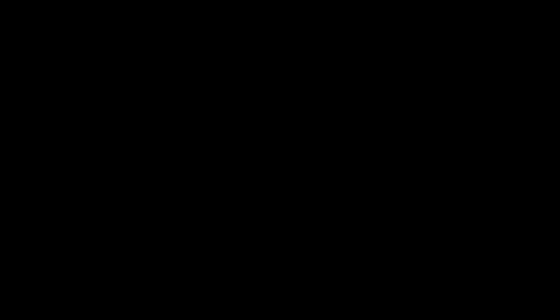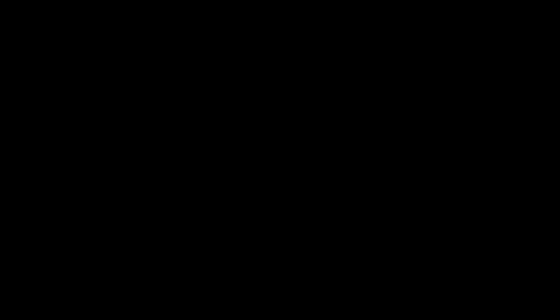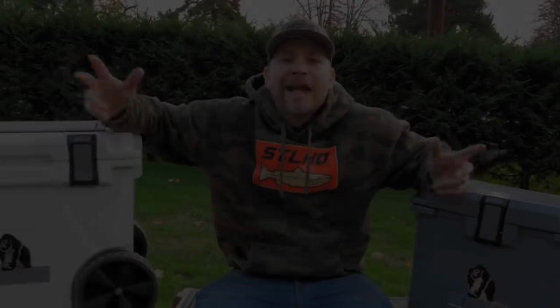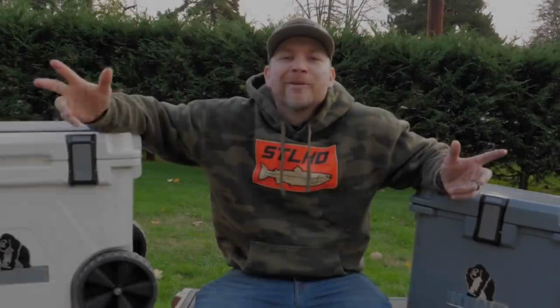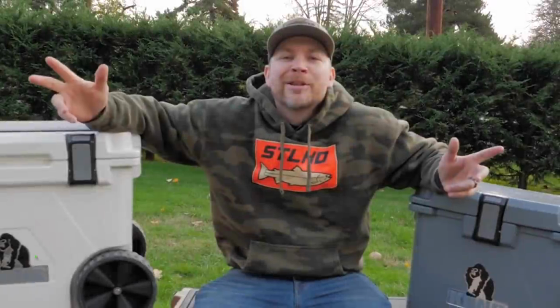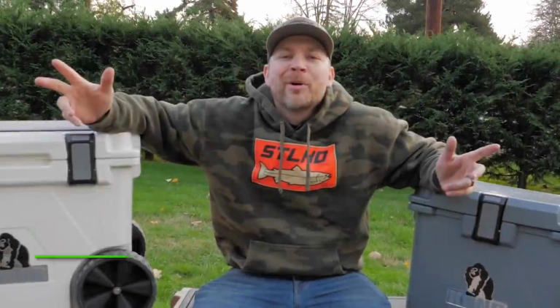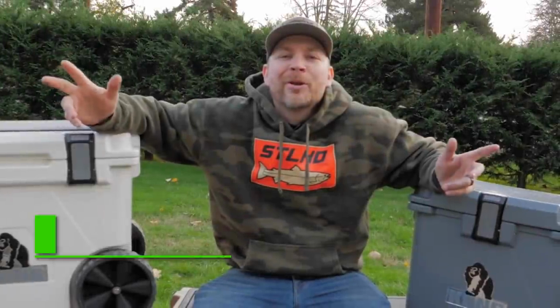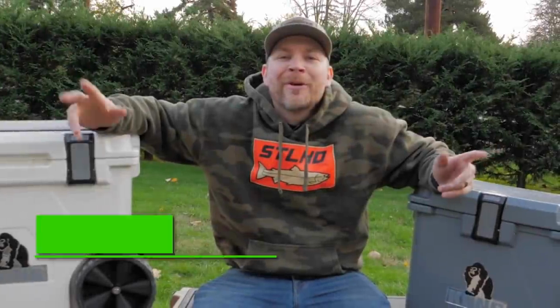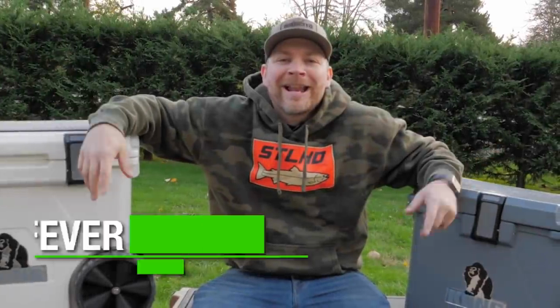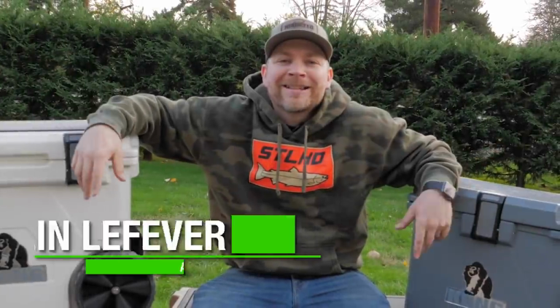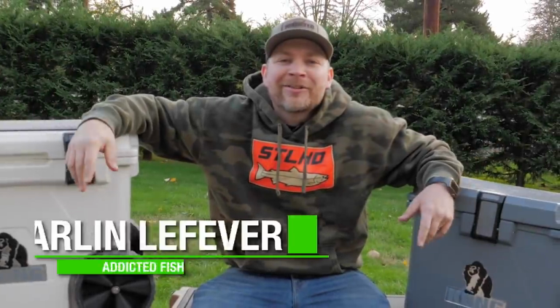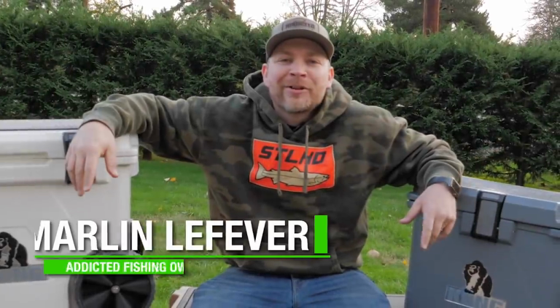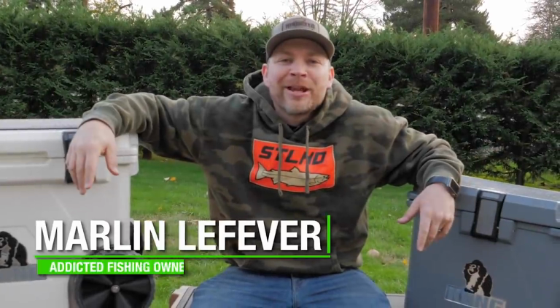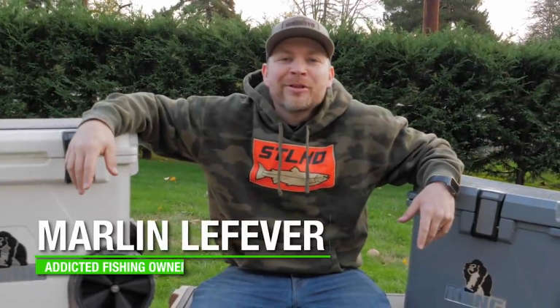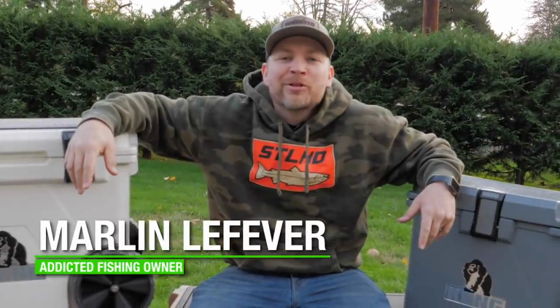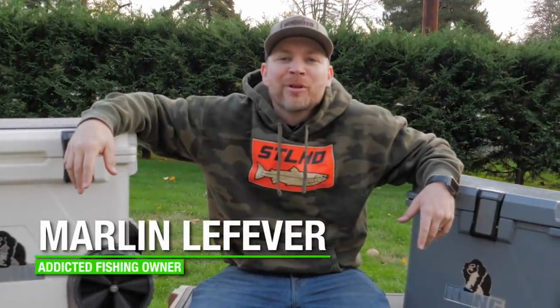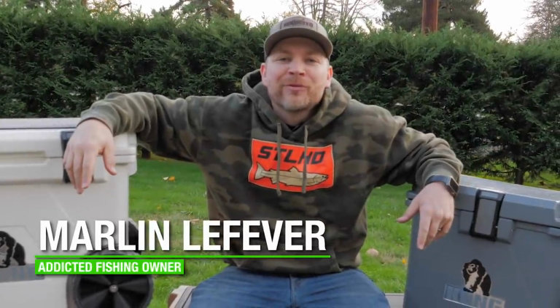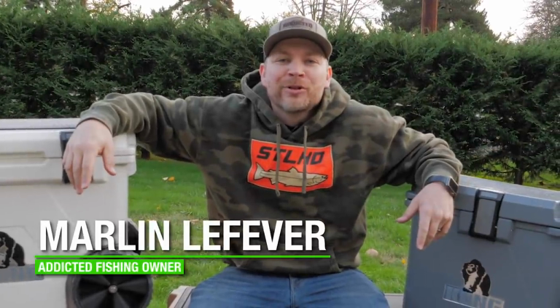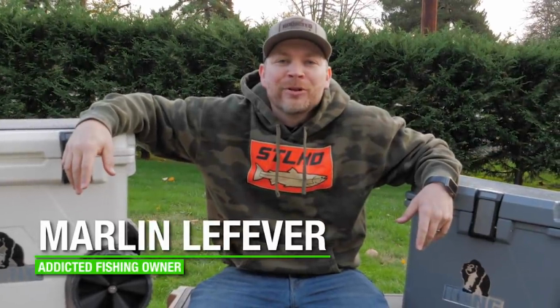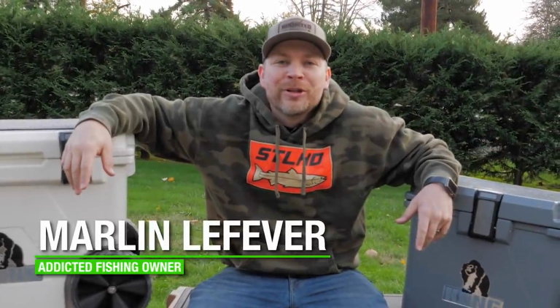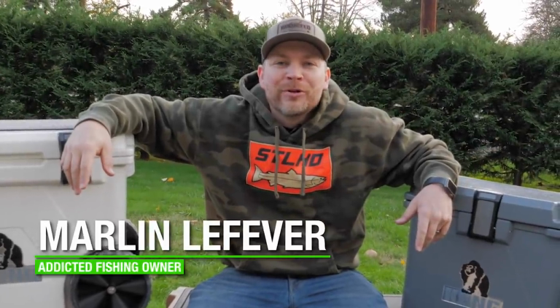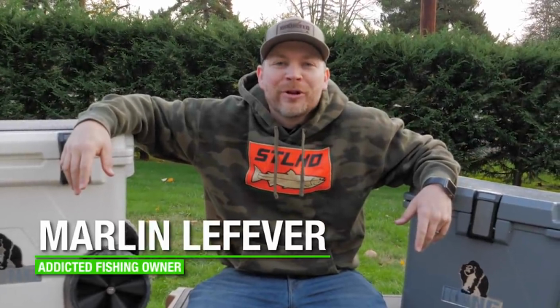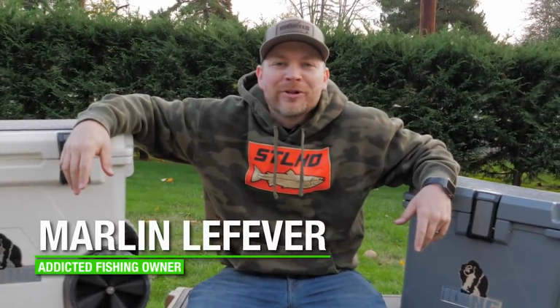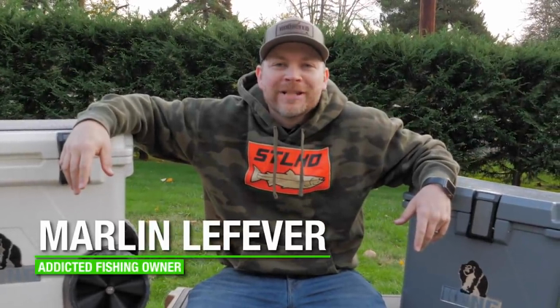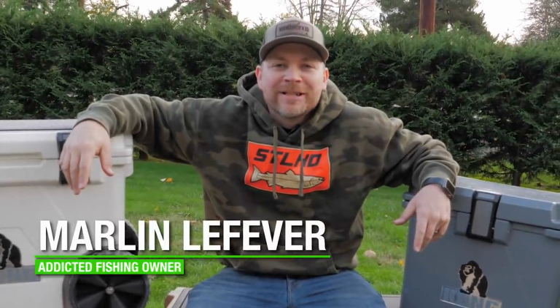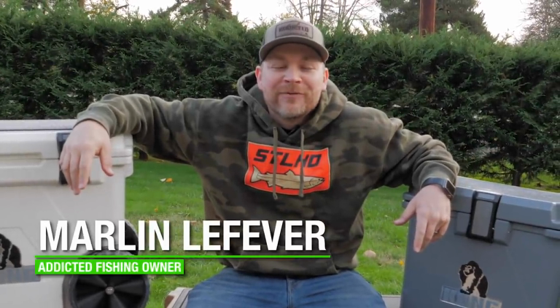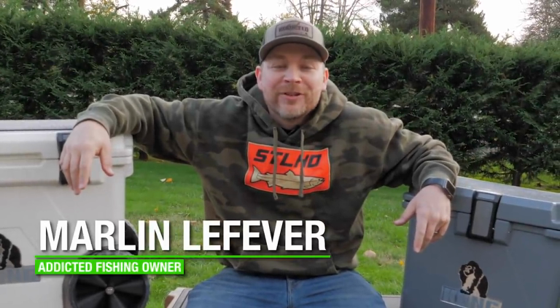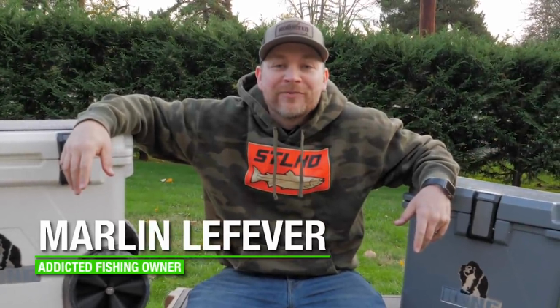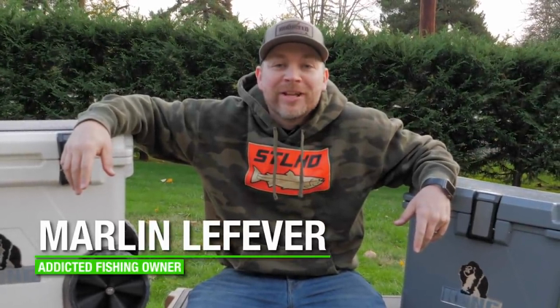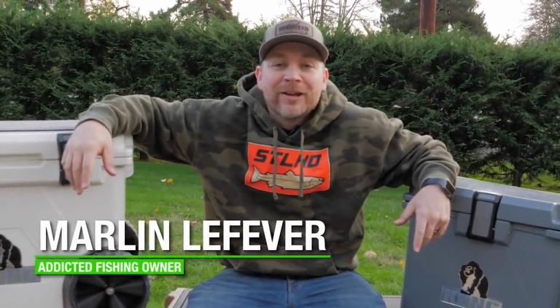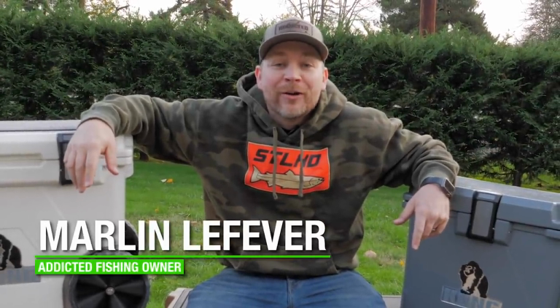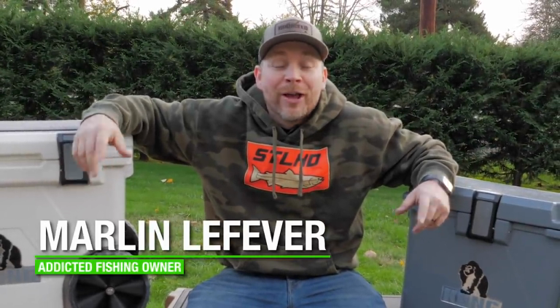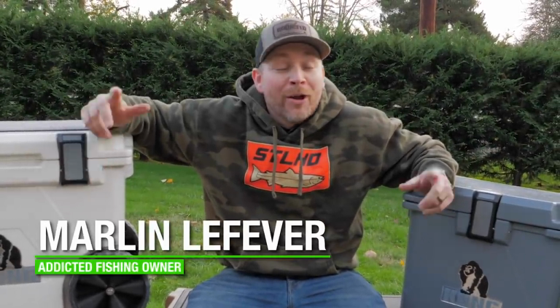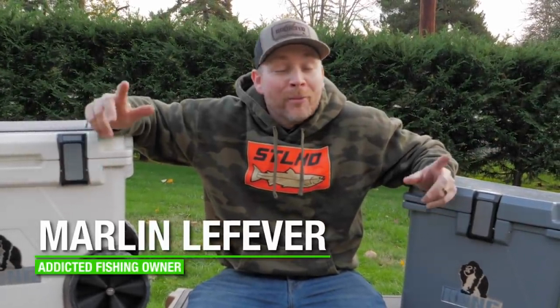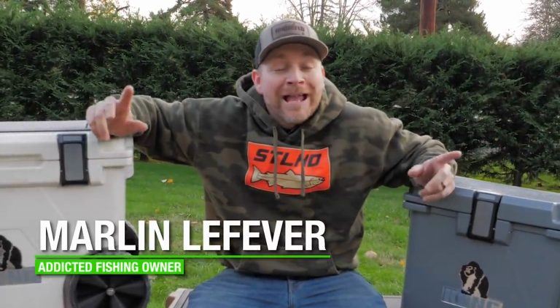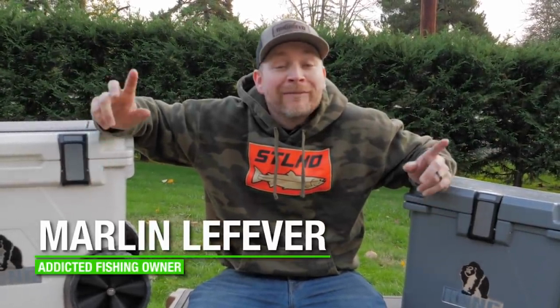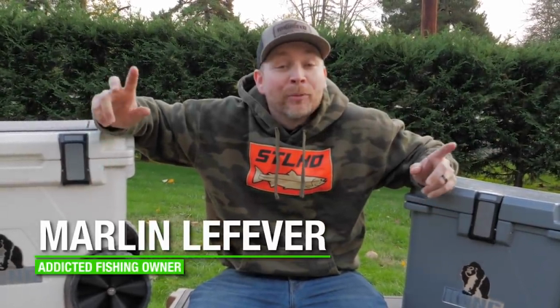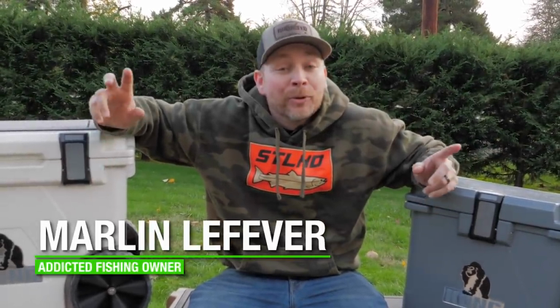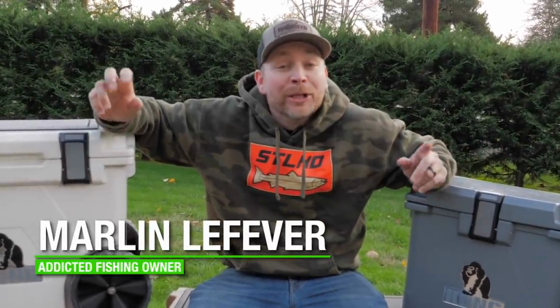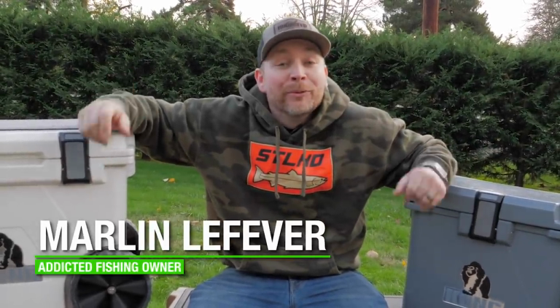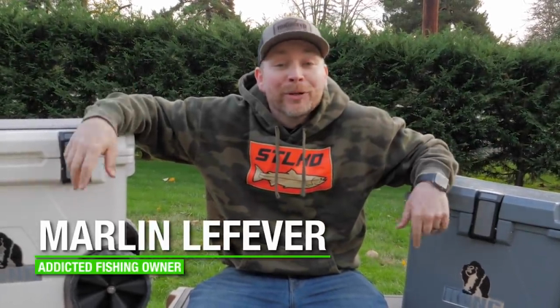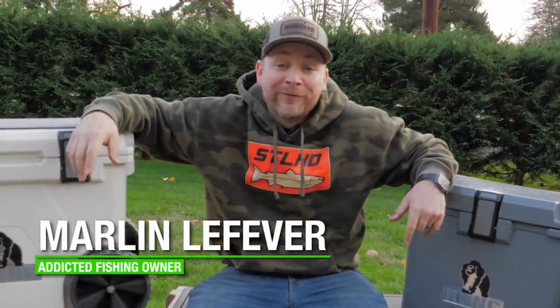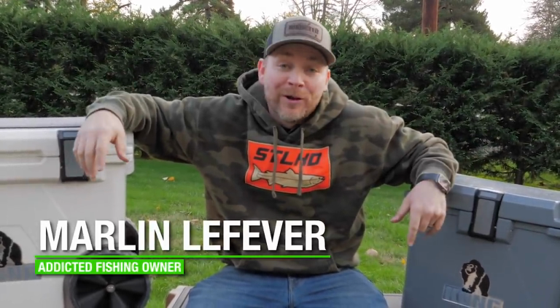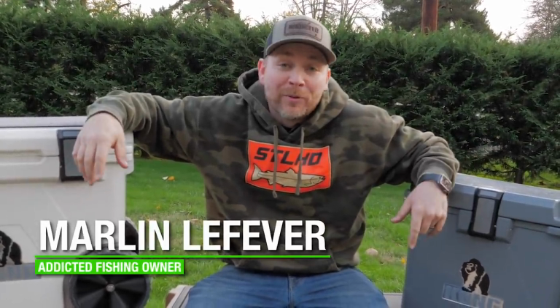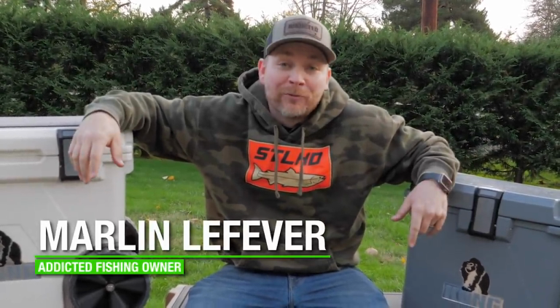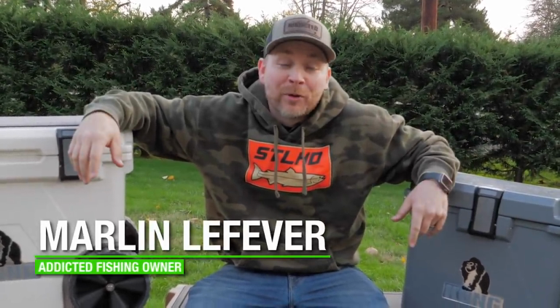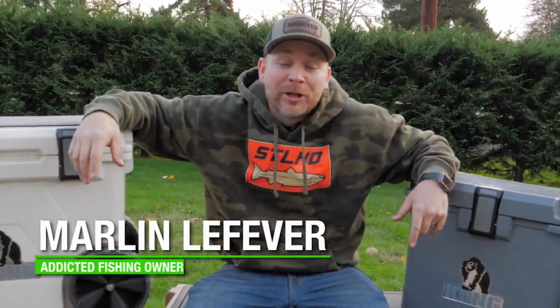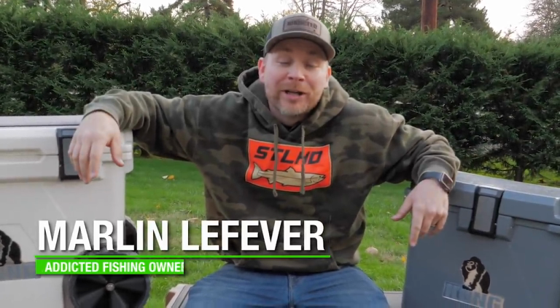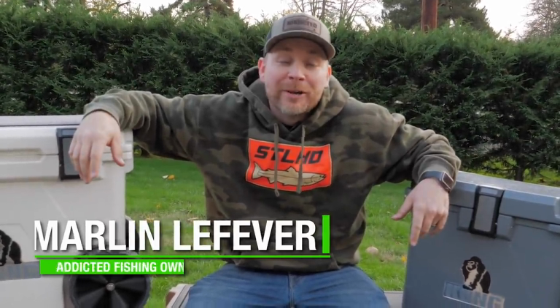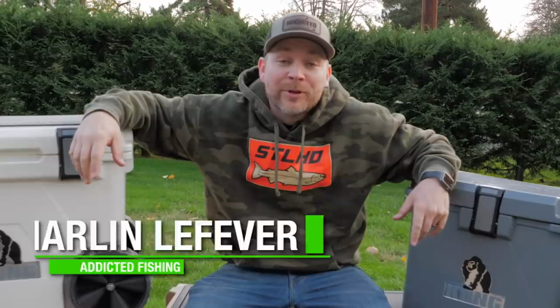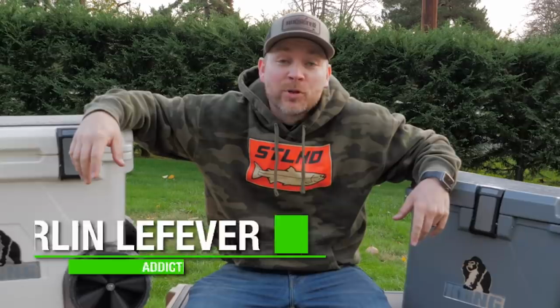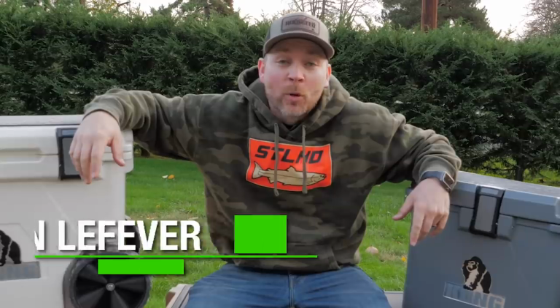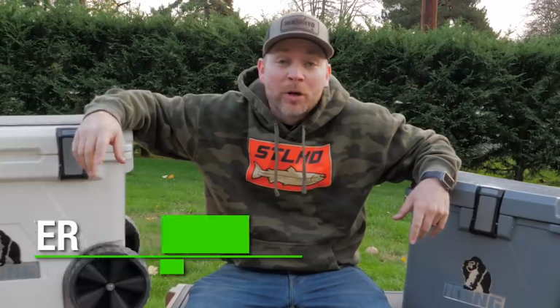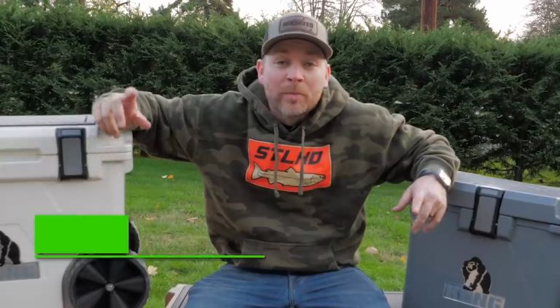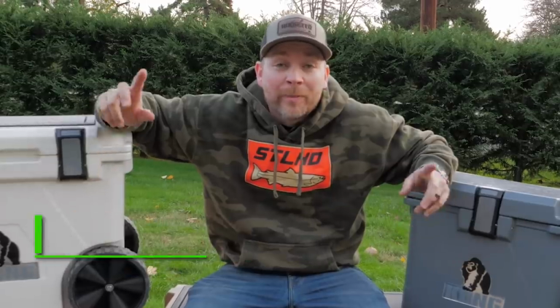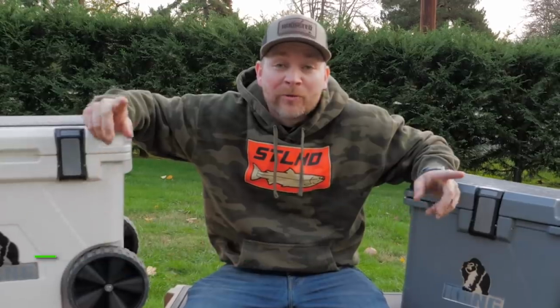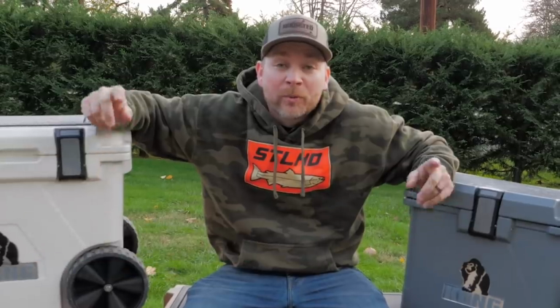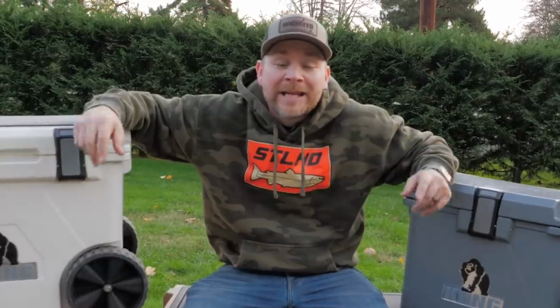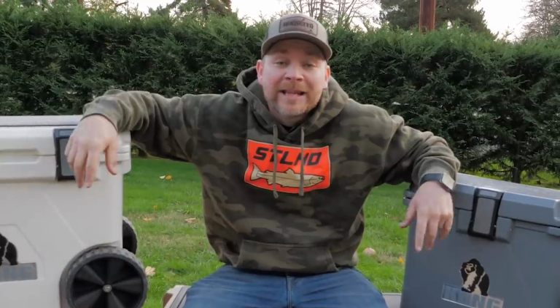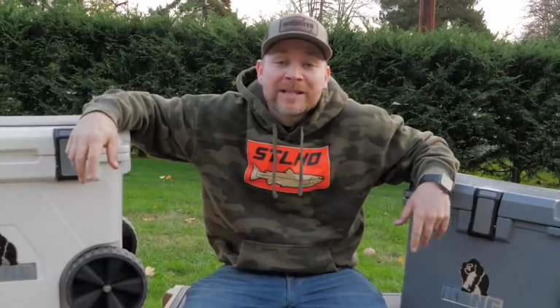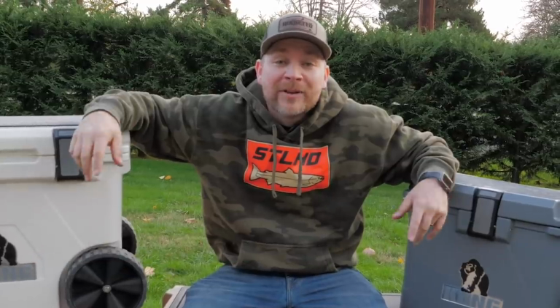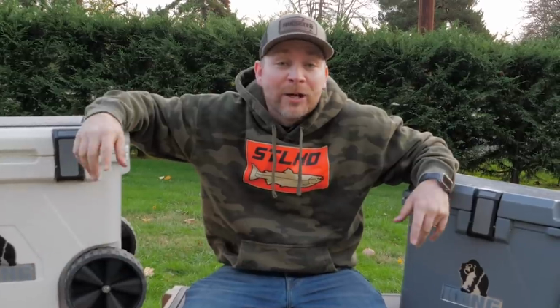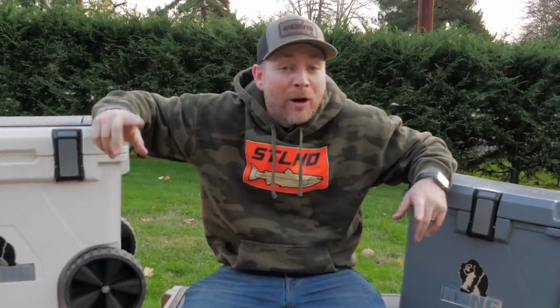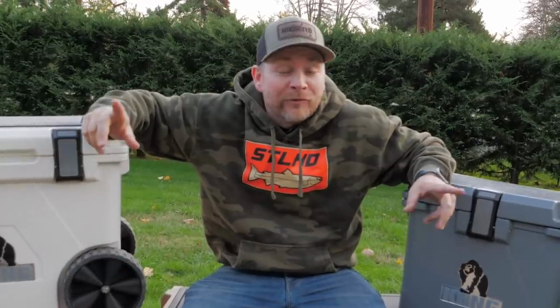Hey, what's up all you addicts out there? Thank you so much for tuning in to another Addicted Fishing video. We have a really, really fun one for you today with Jordan, but before we kick this video off, don't go anywhere because I got an exciting offer for you.